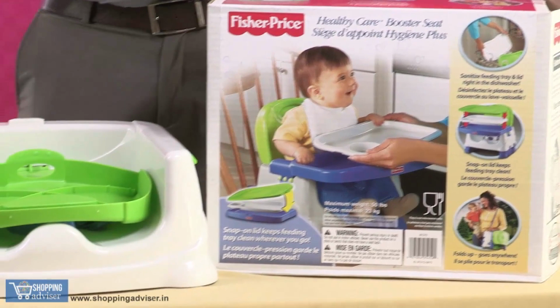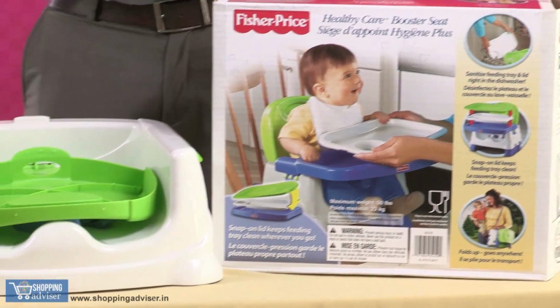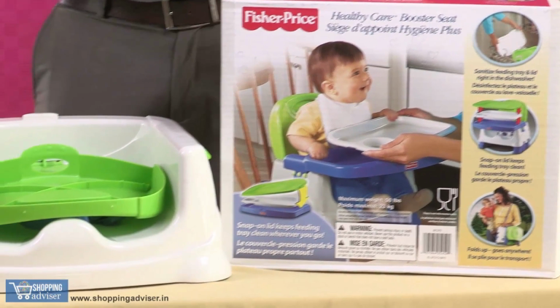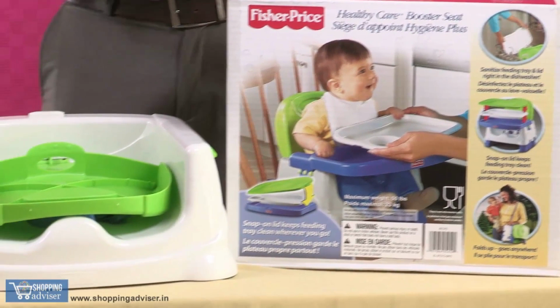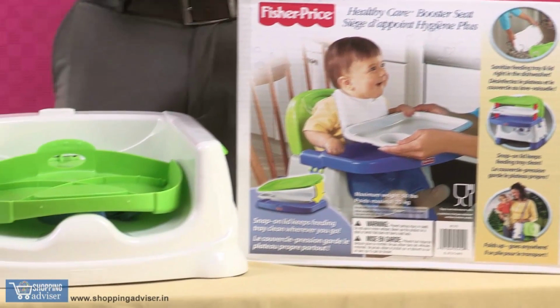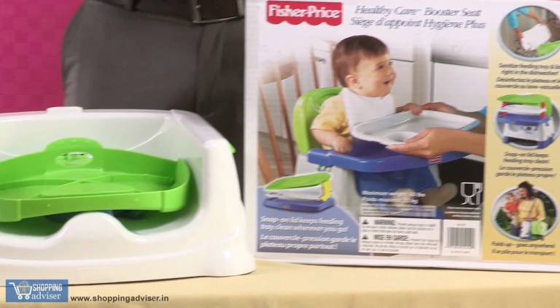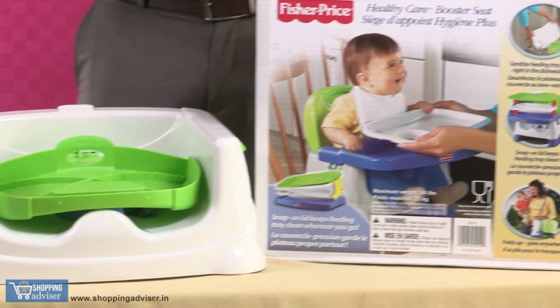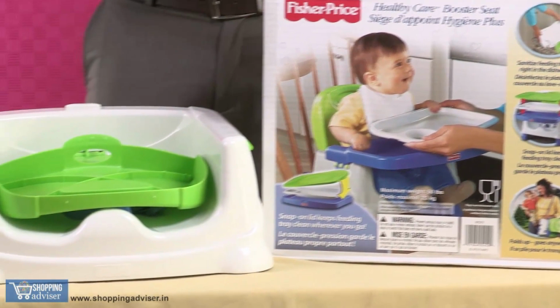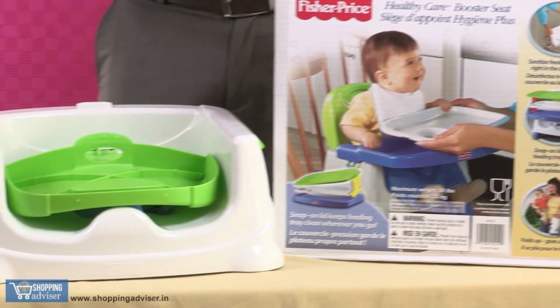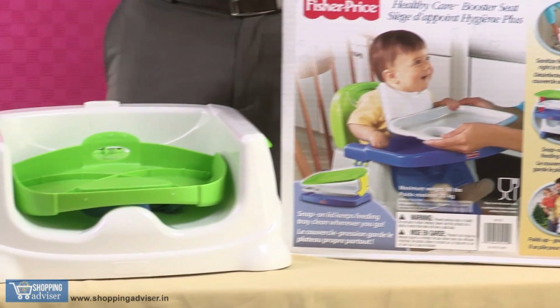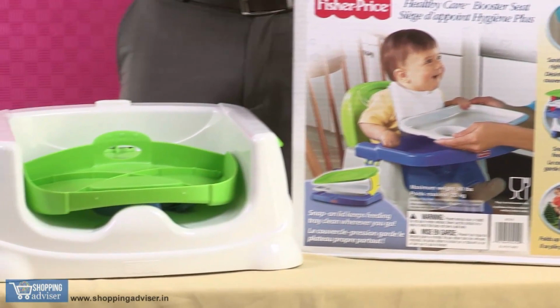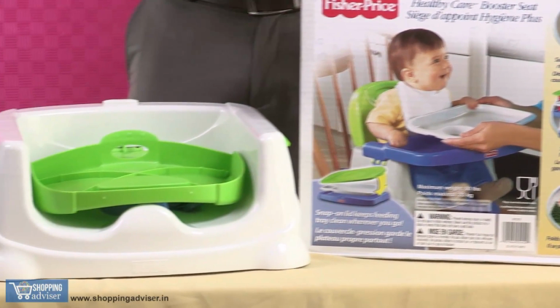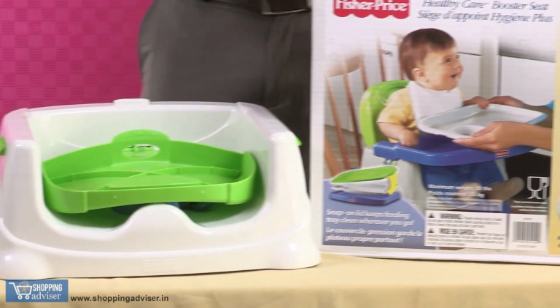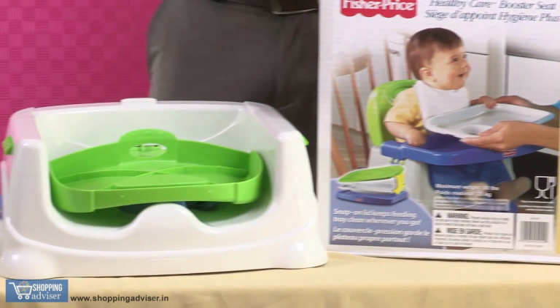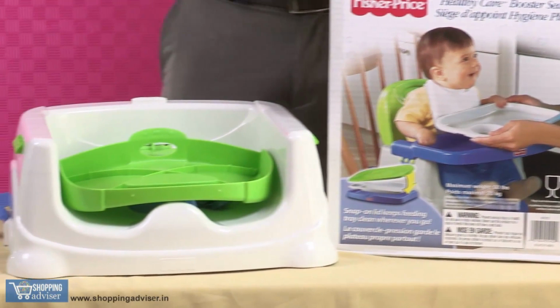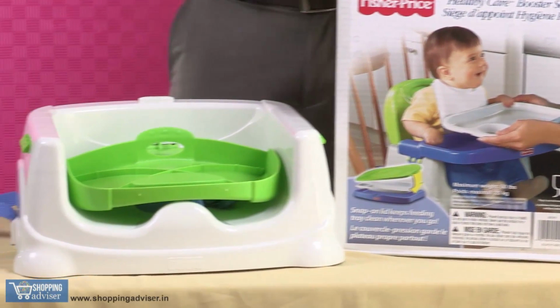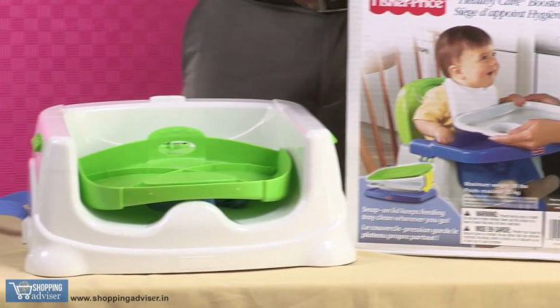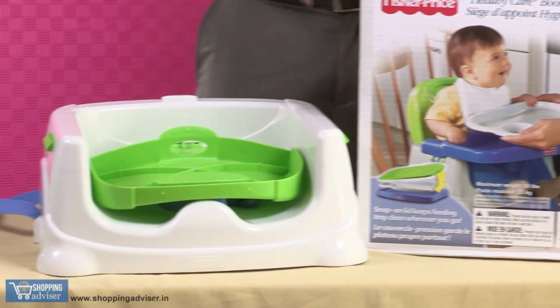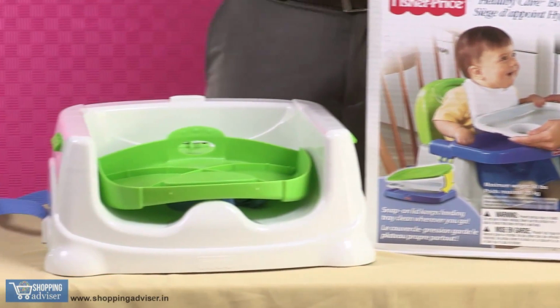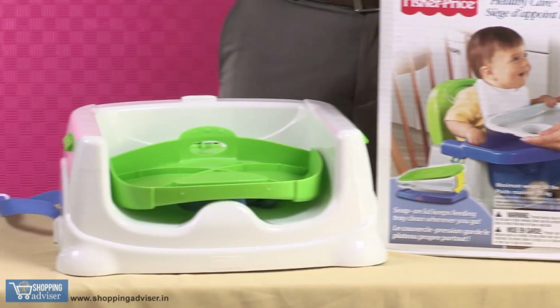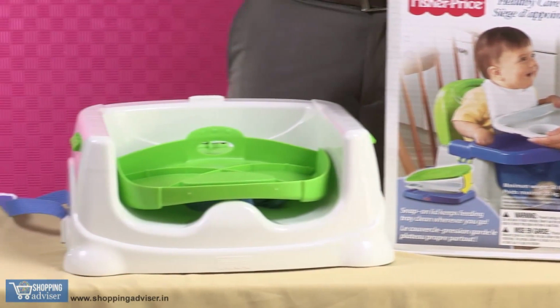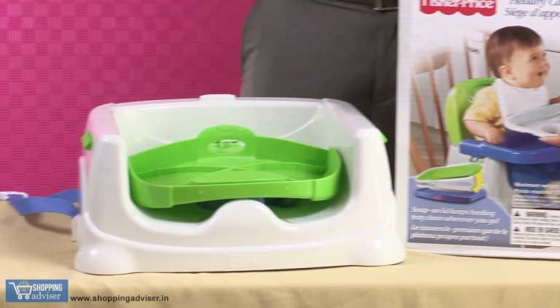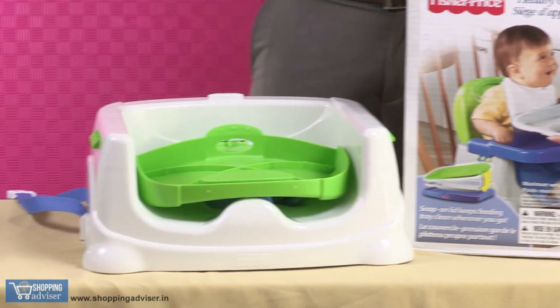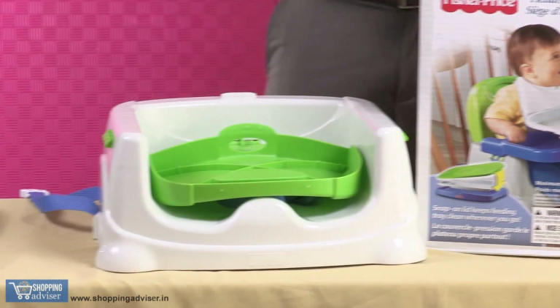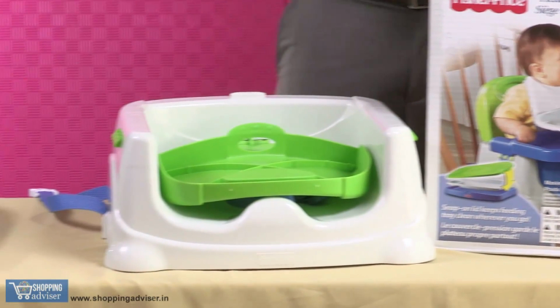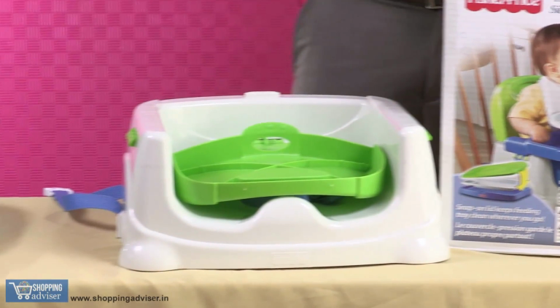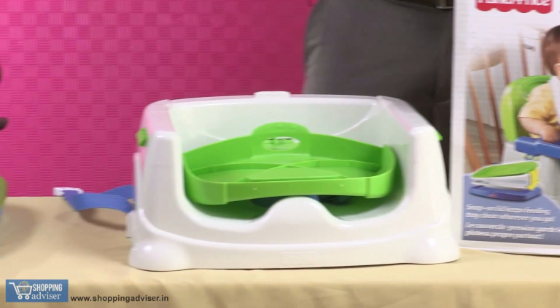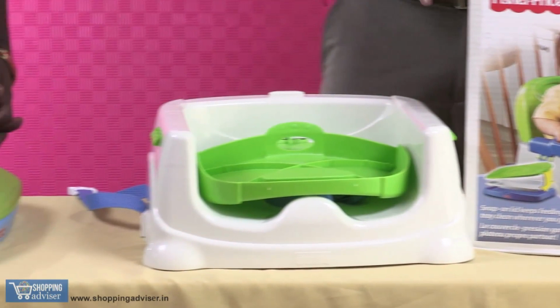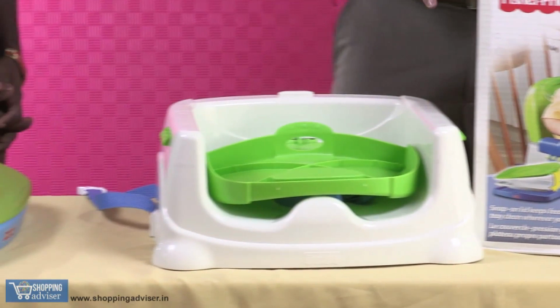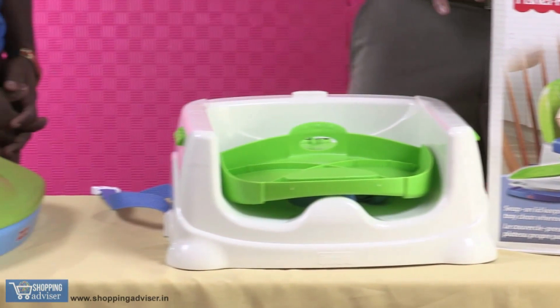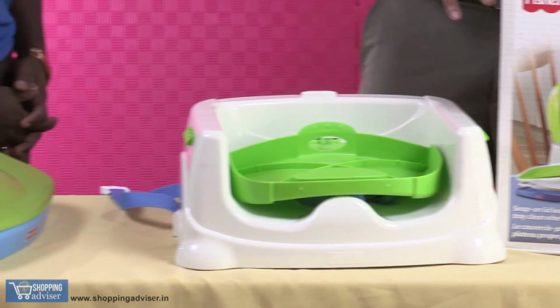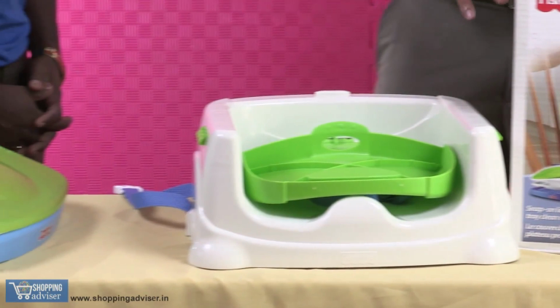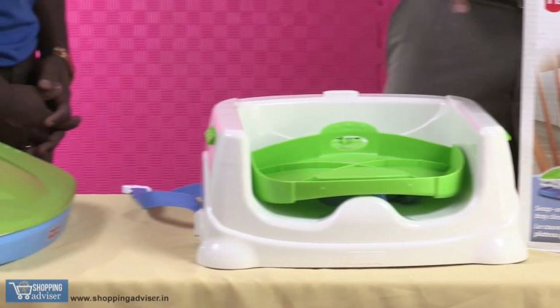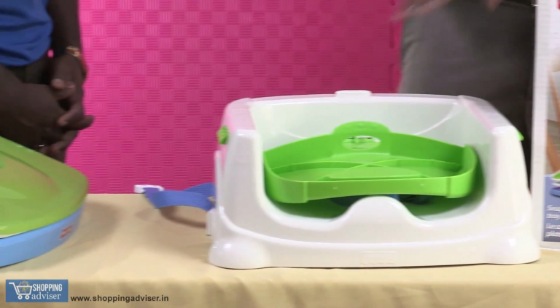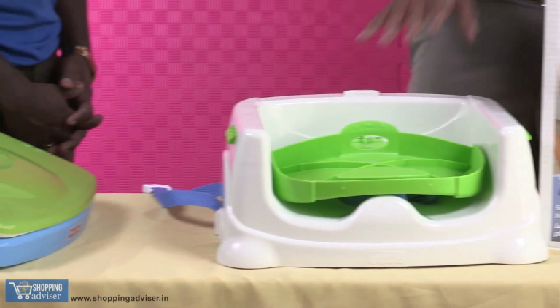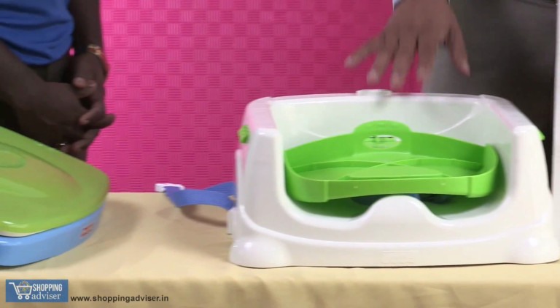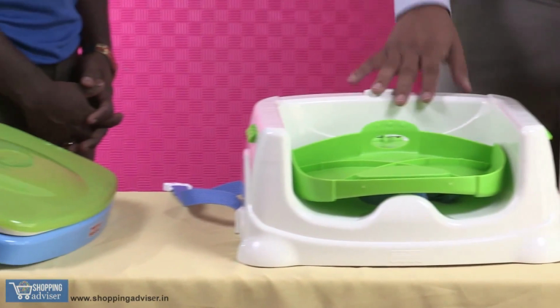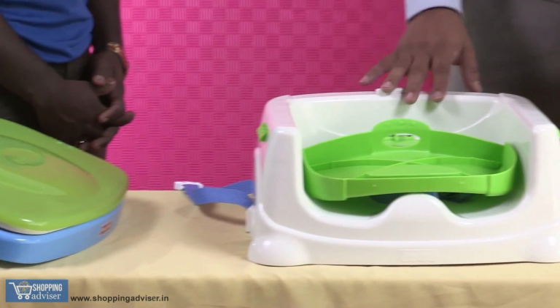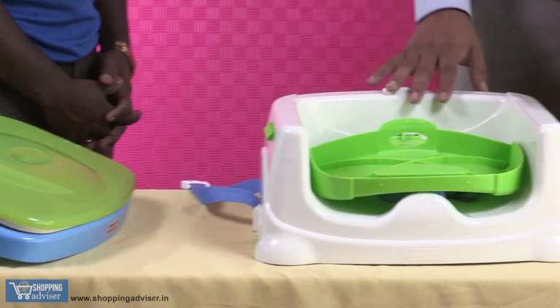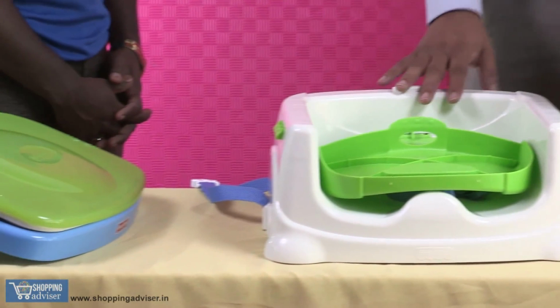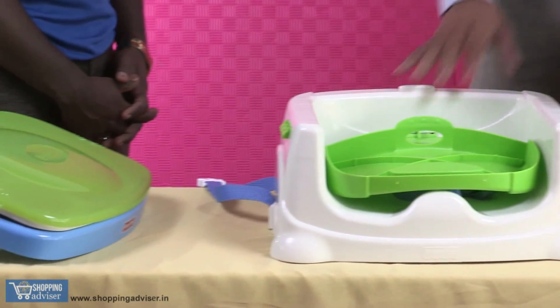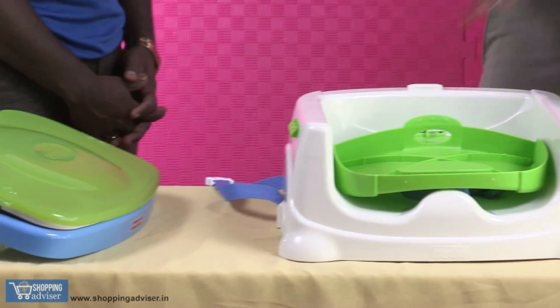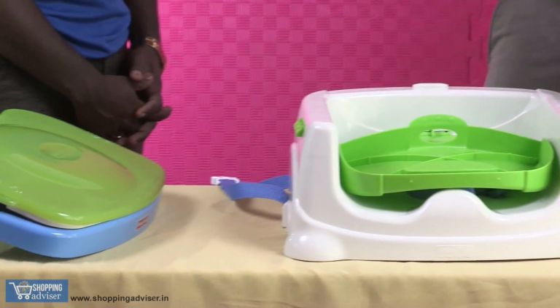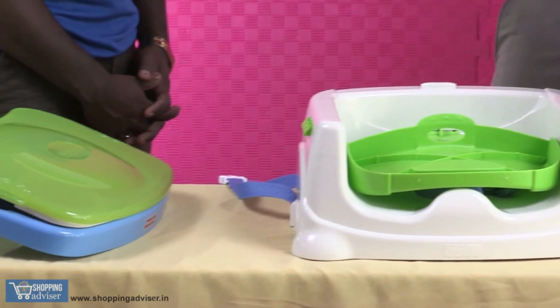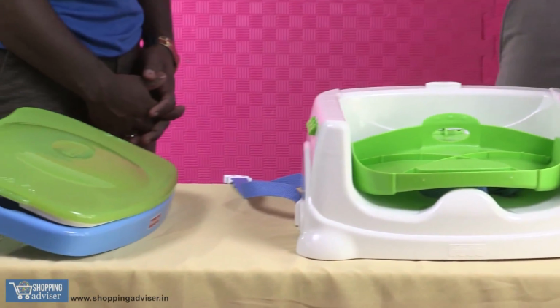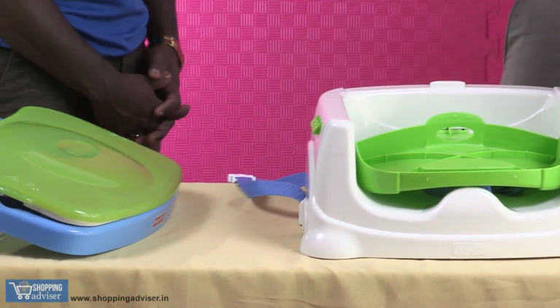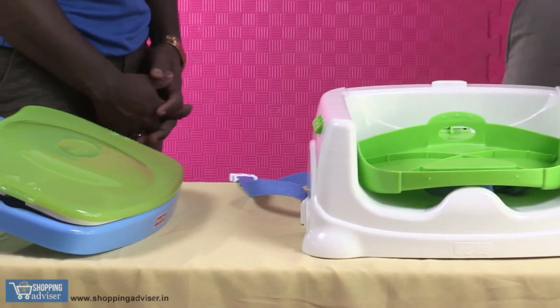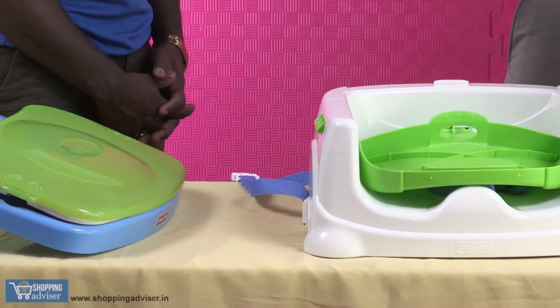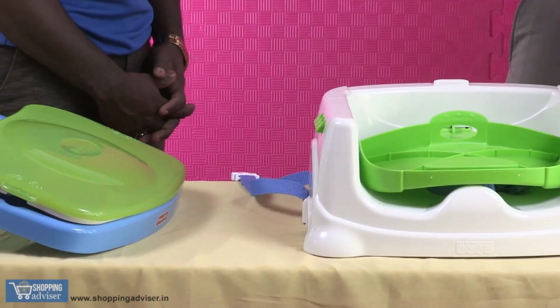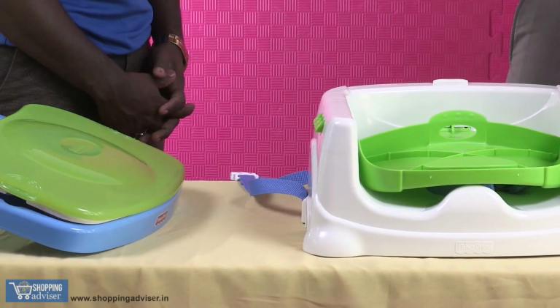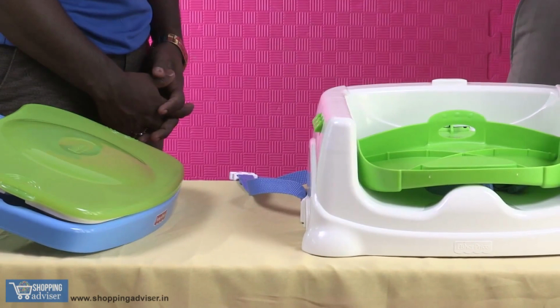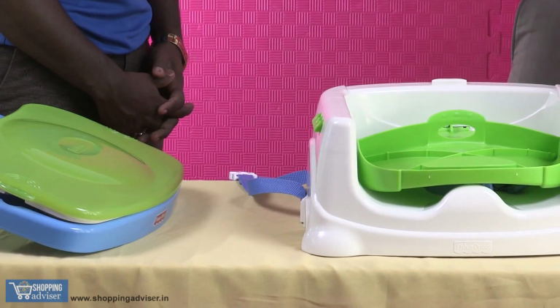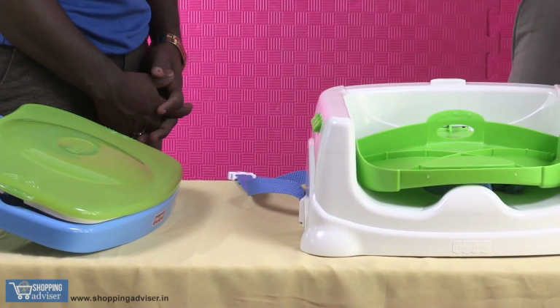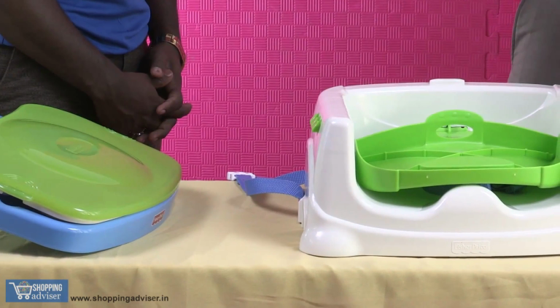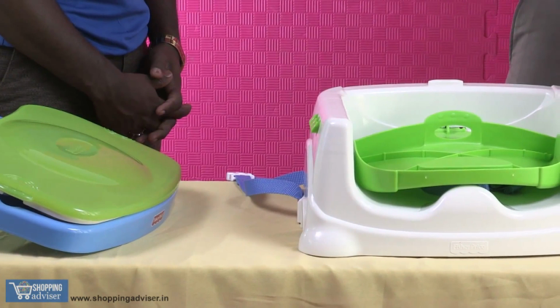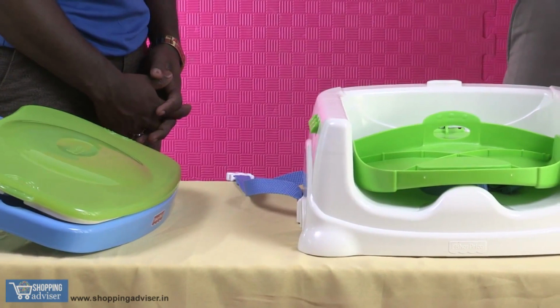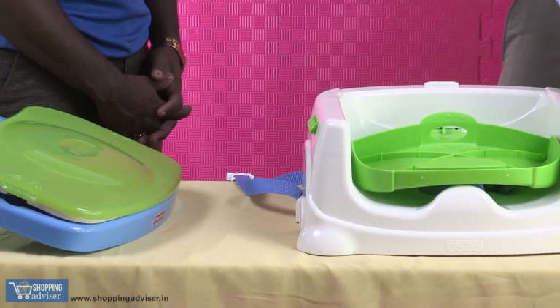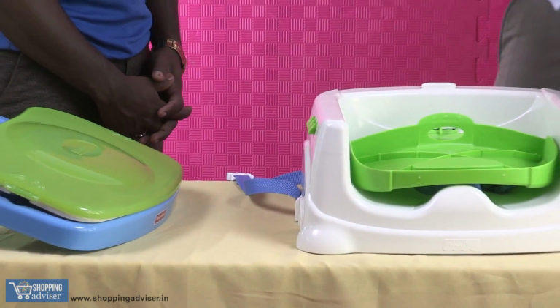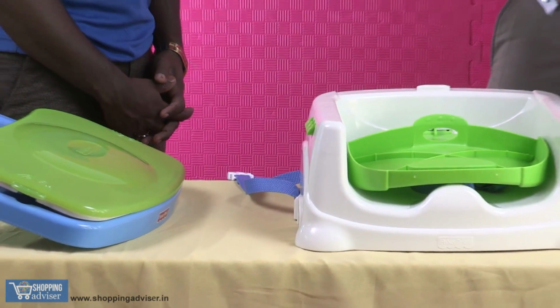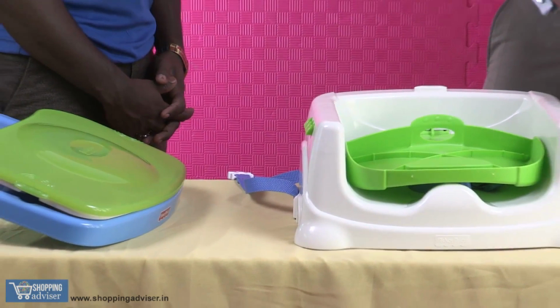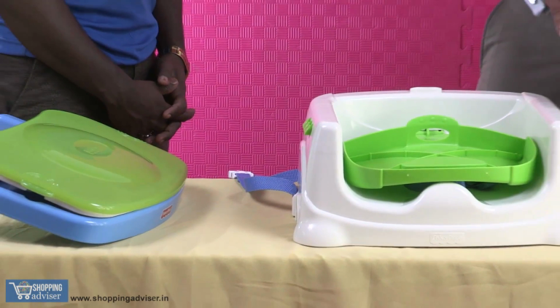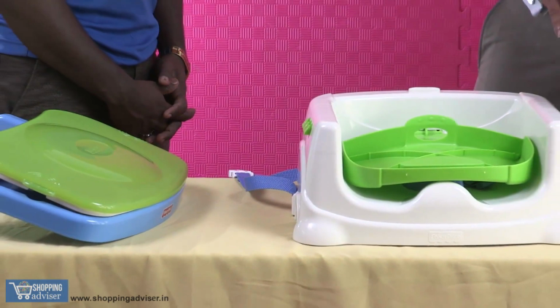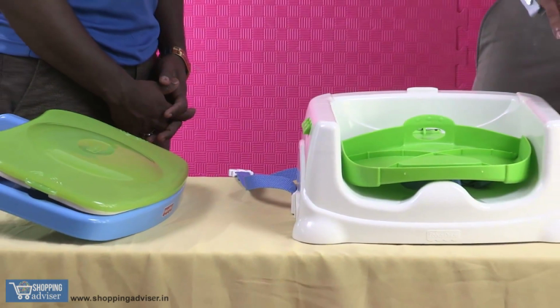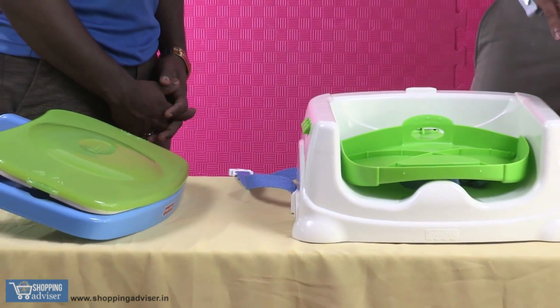On a chair, on the table — it's on the fly. So let's see how to actually assemble it once you buy this product.